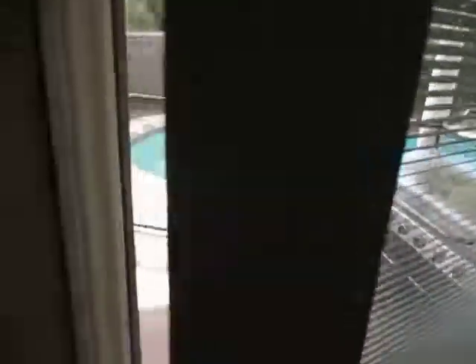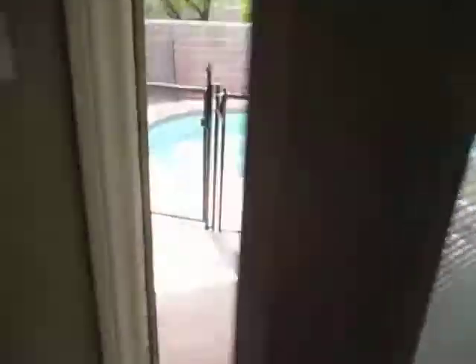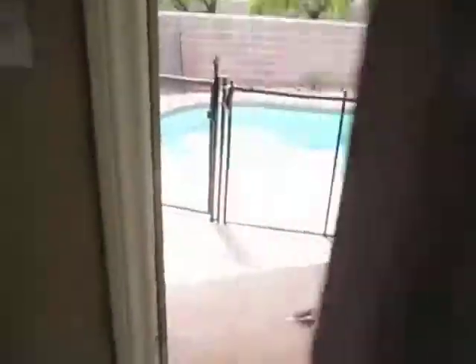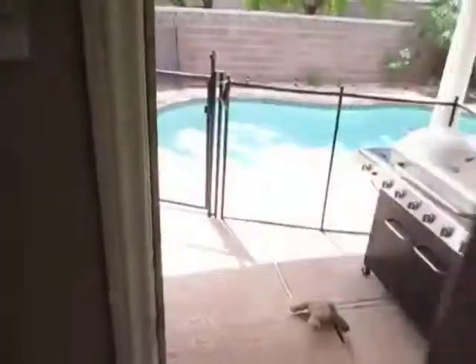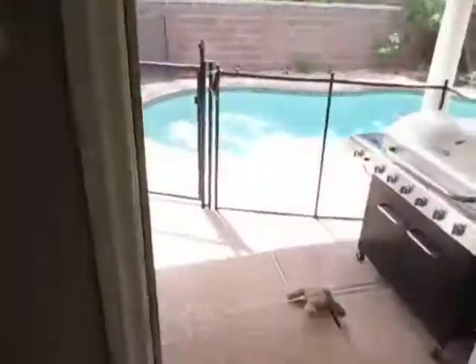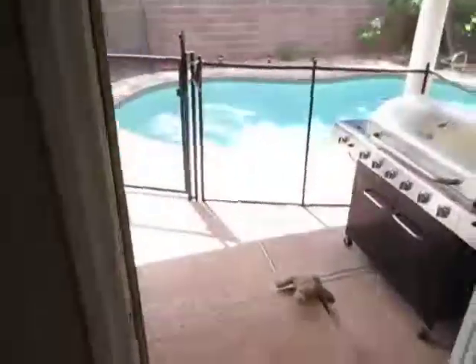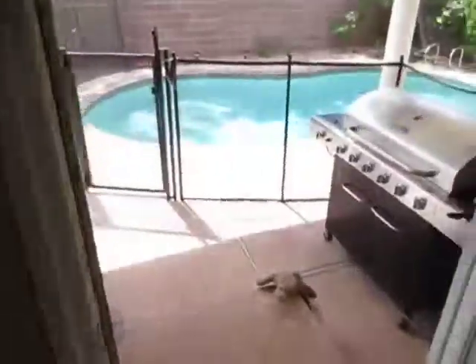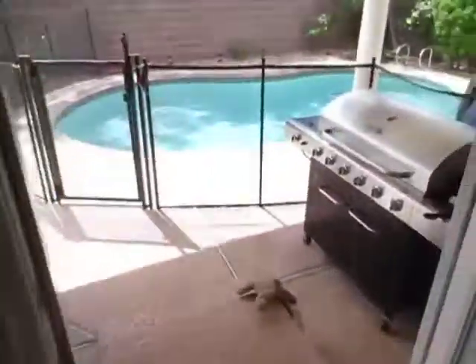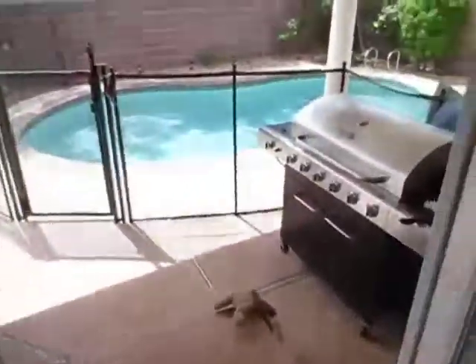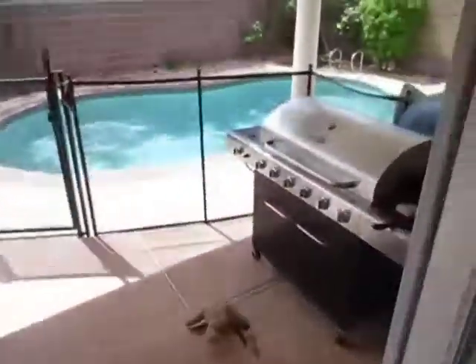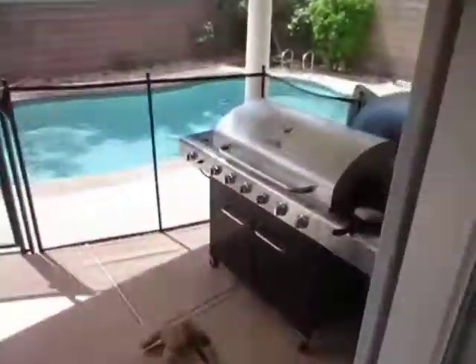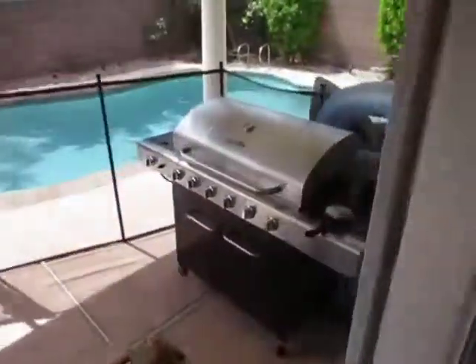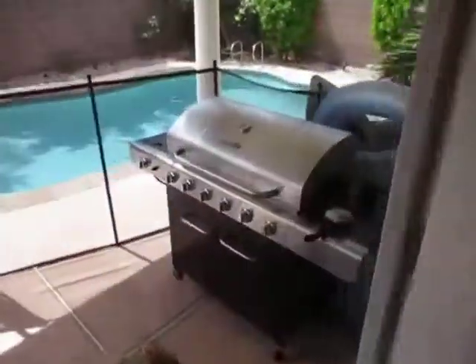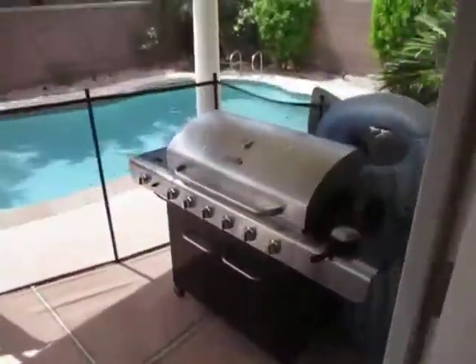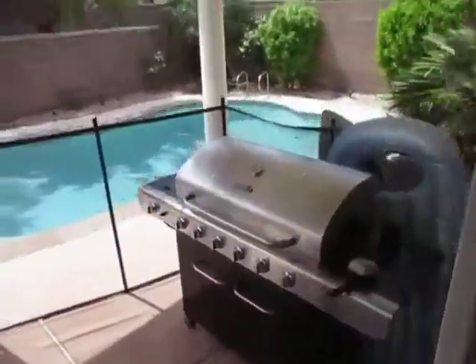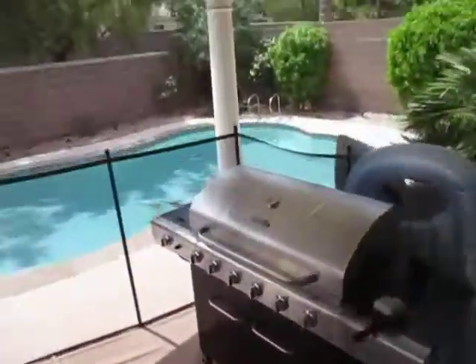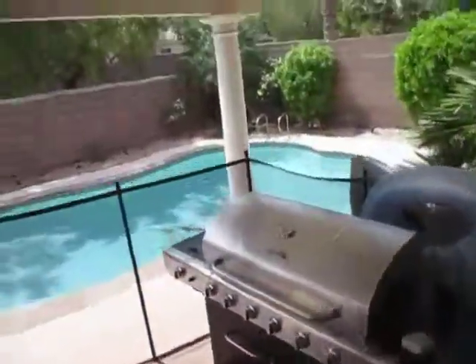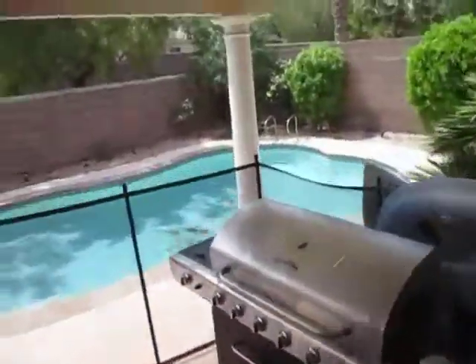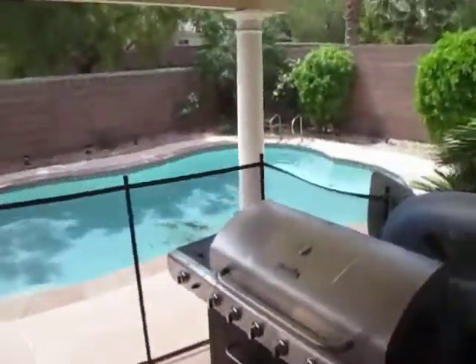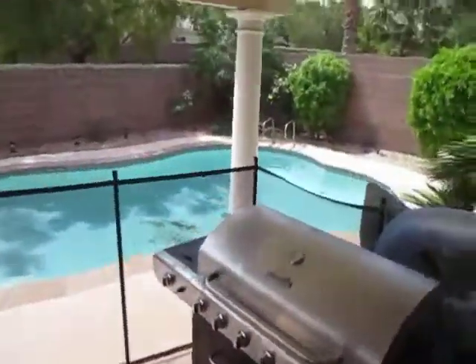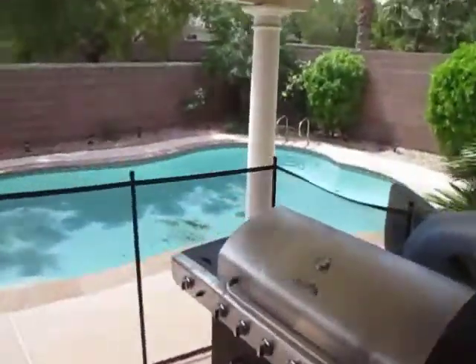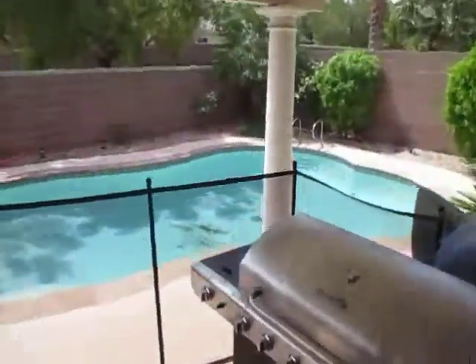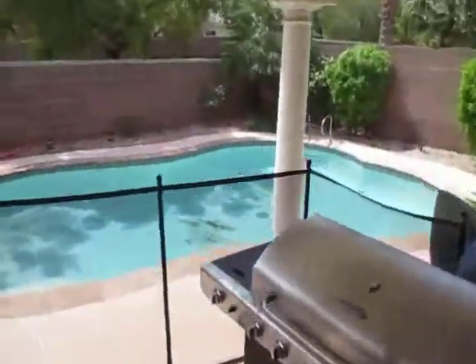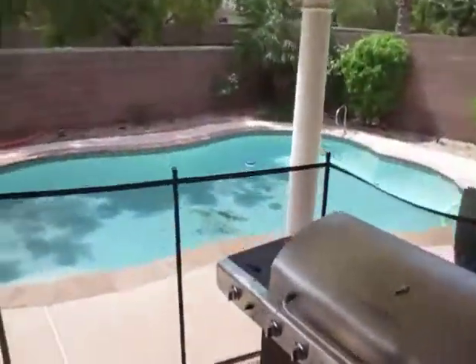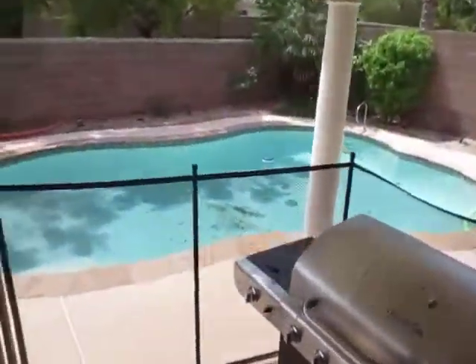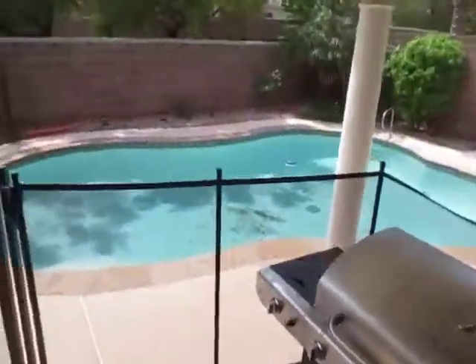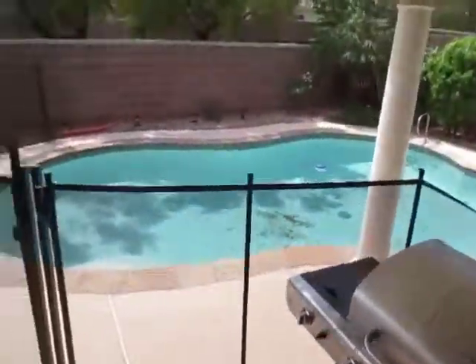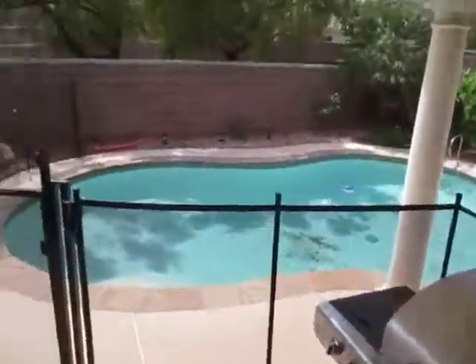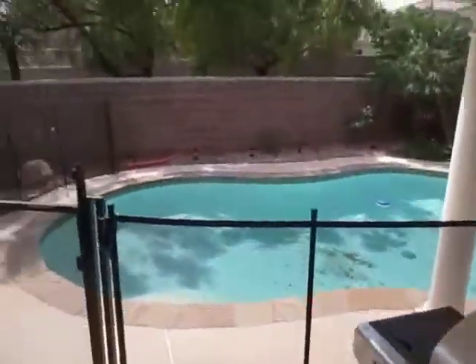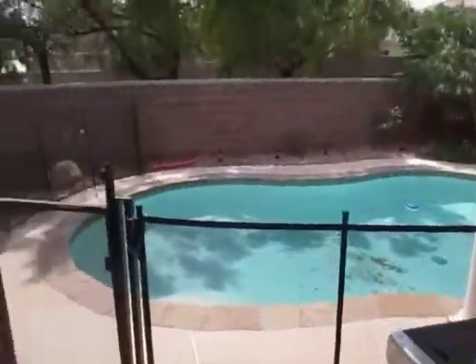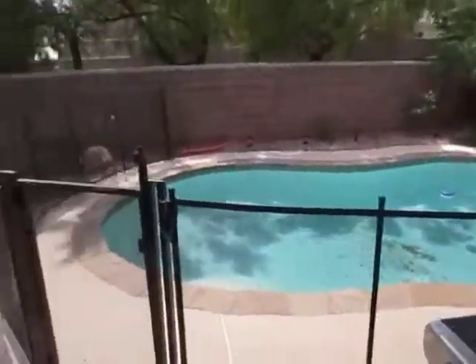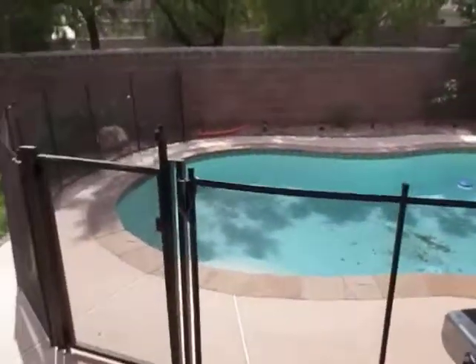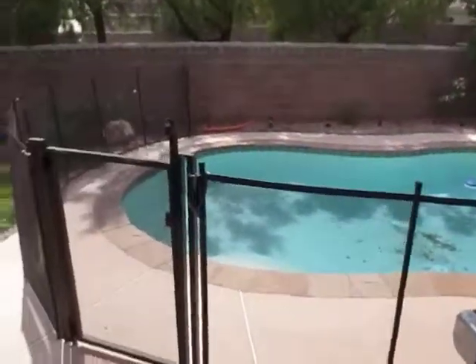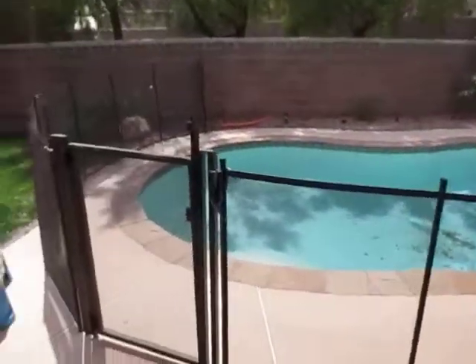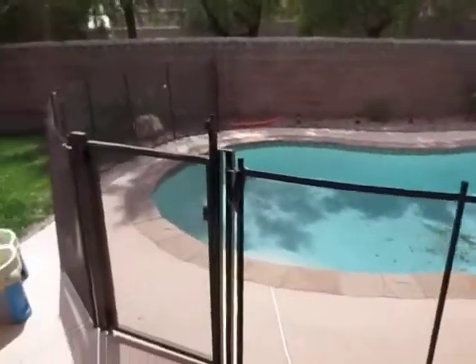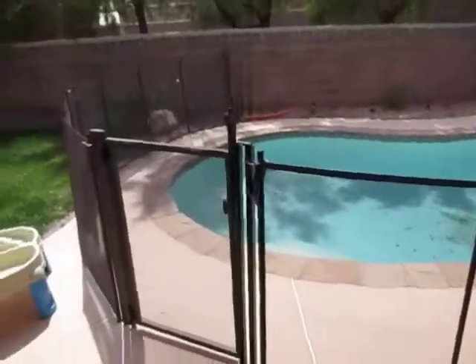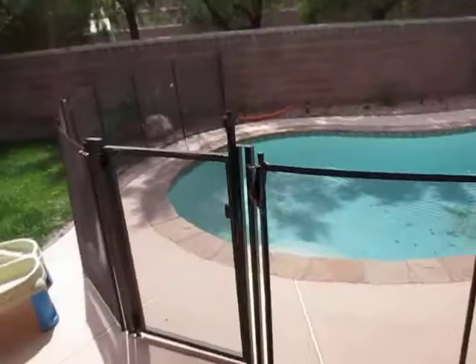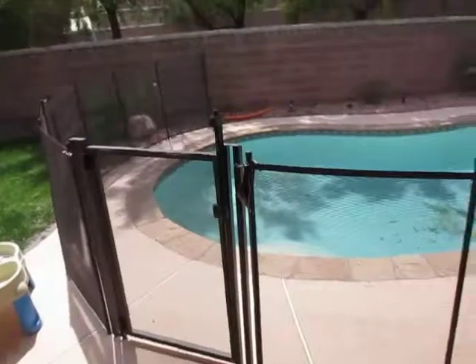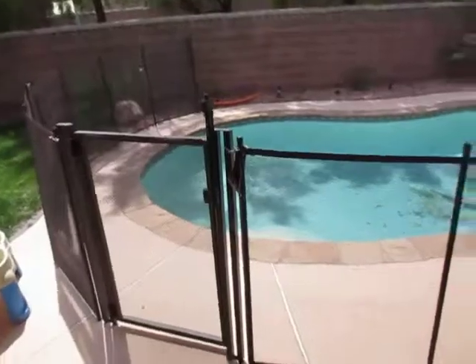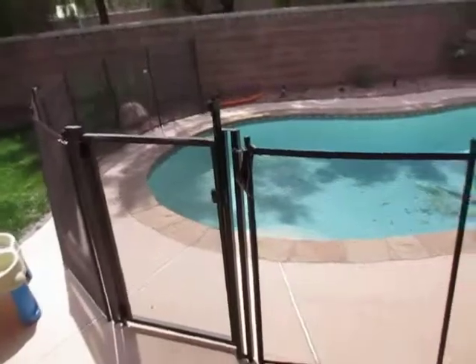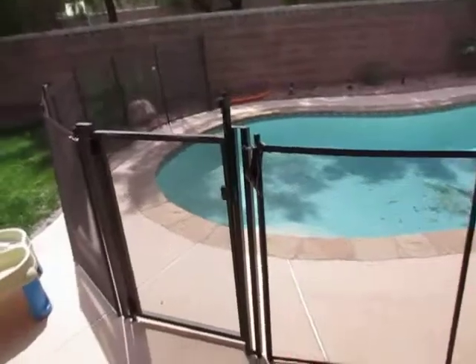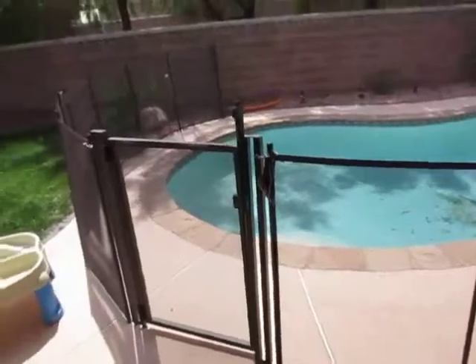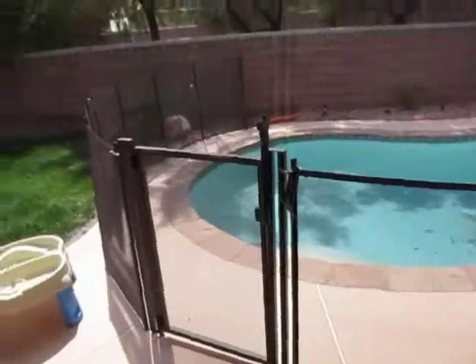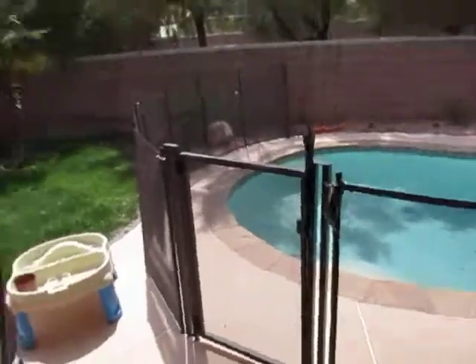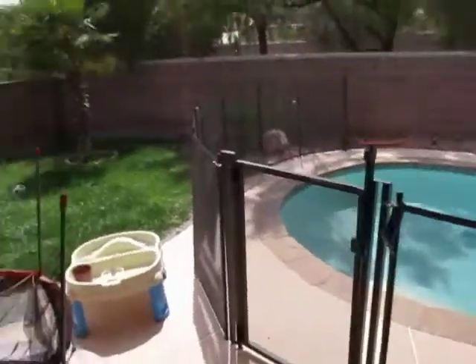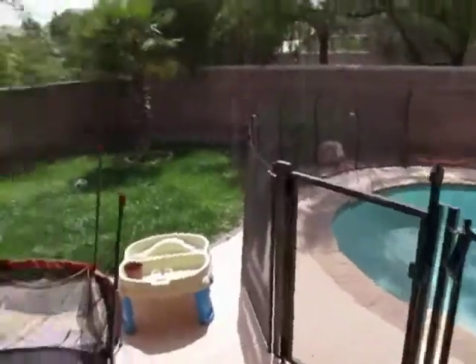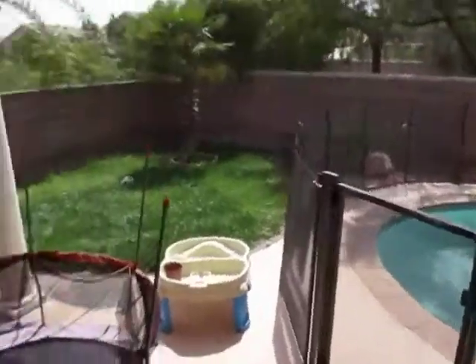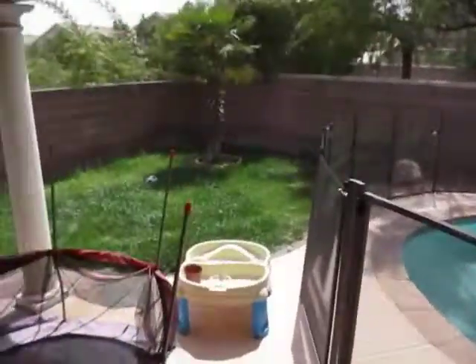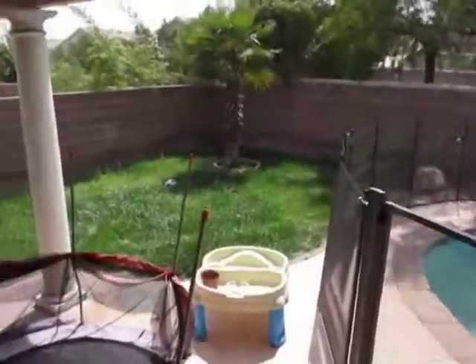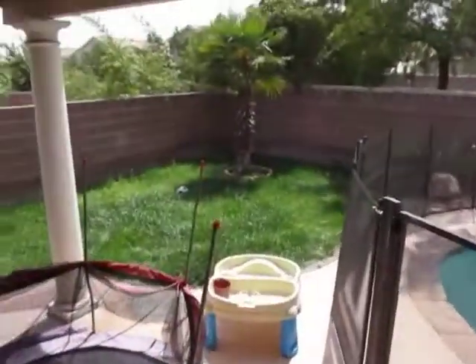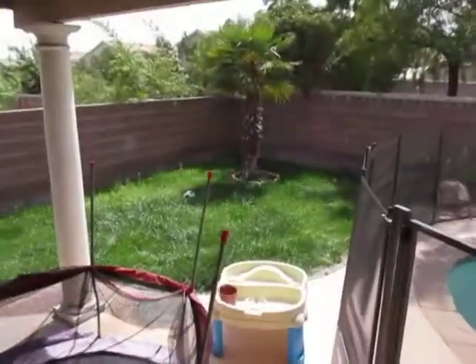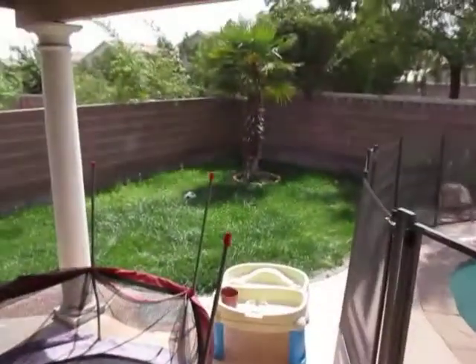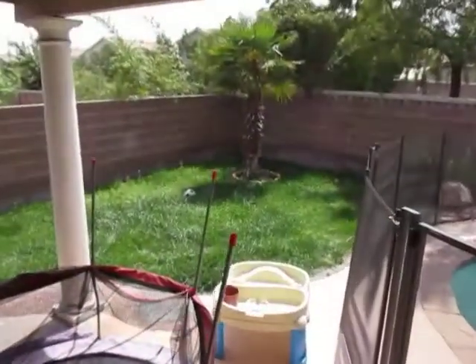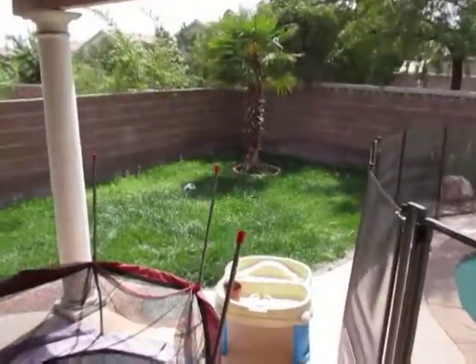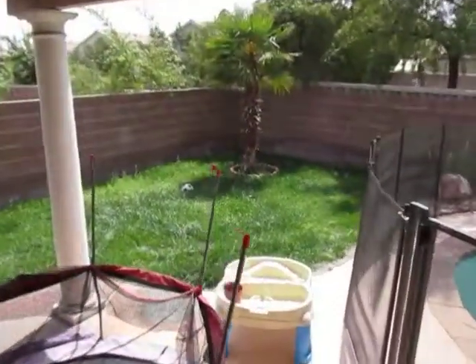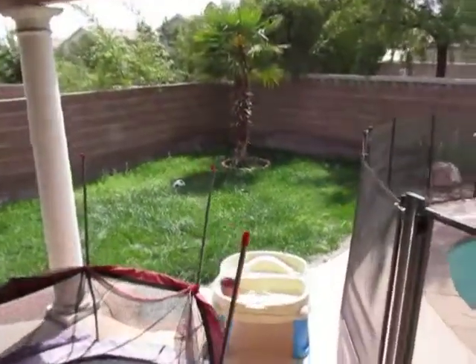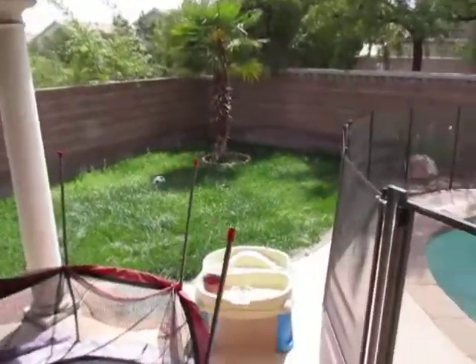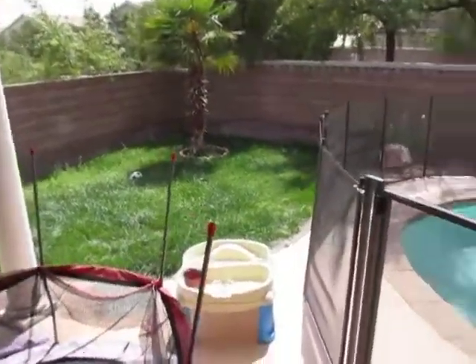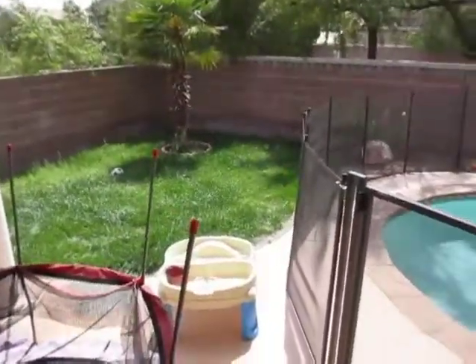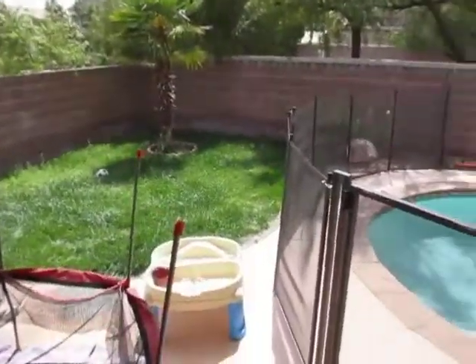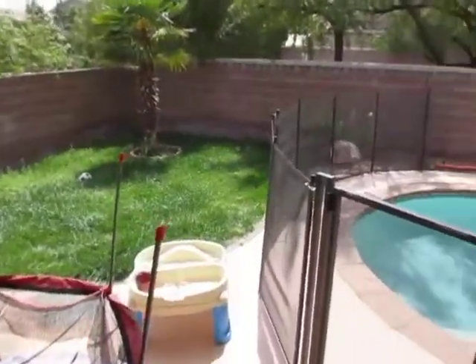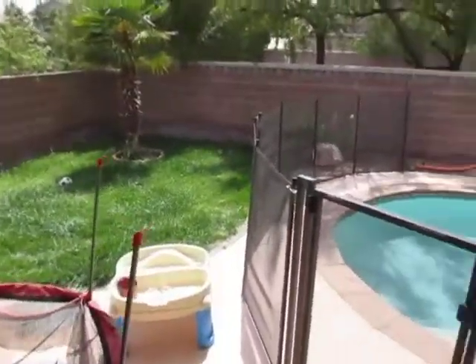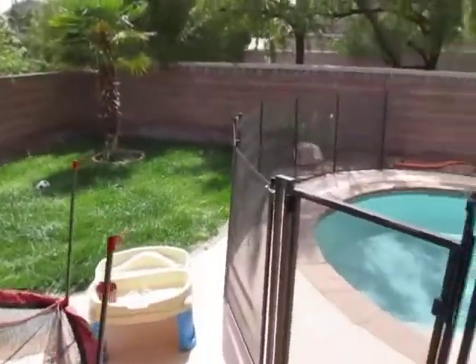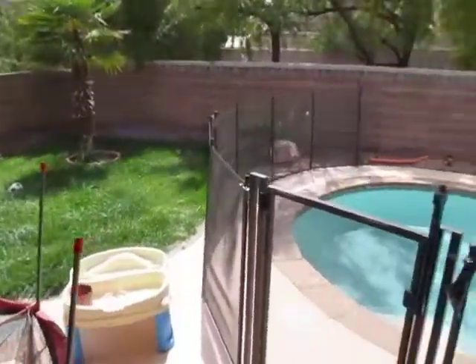And lastly, the backyard — the pool. Pool's in good shape, pool equipment's in good shape.